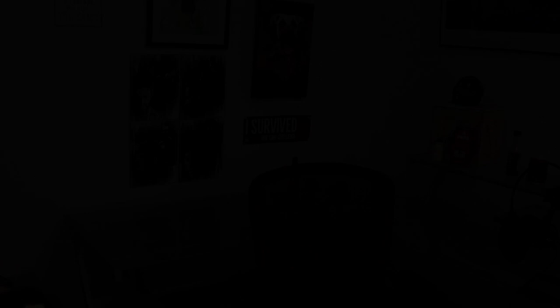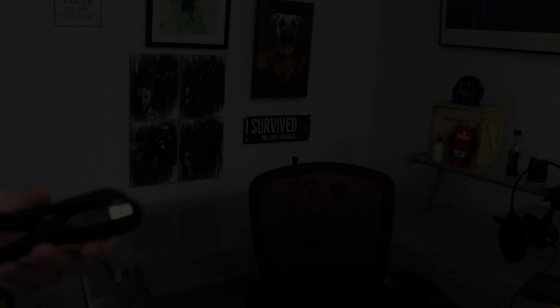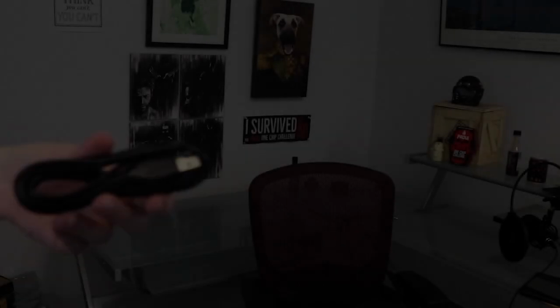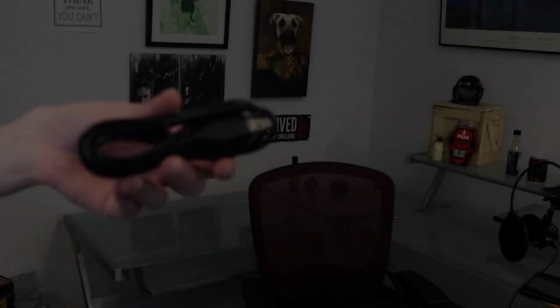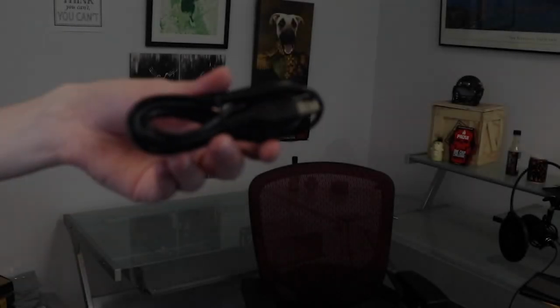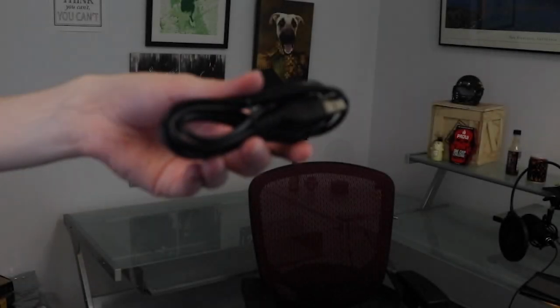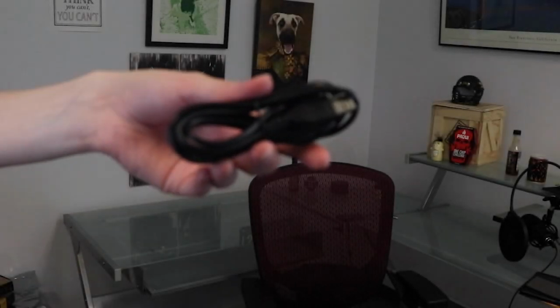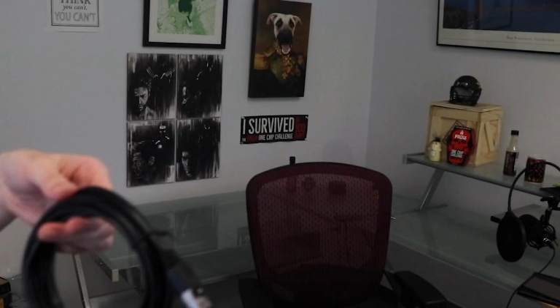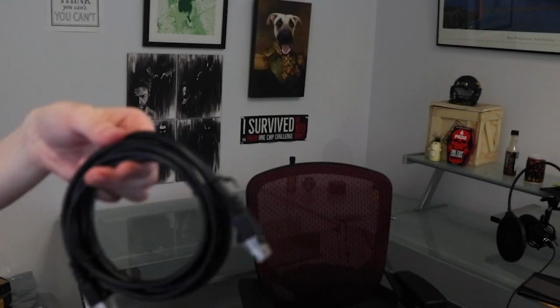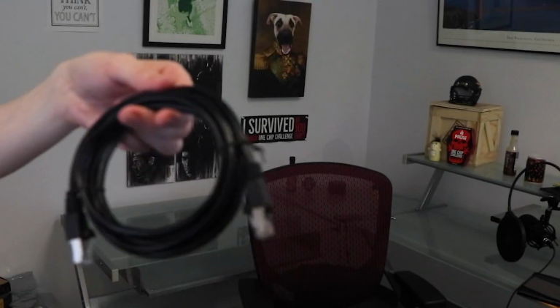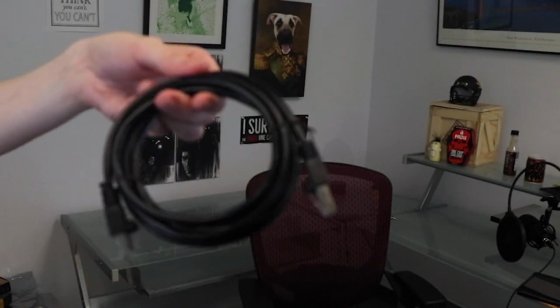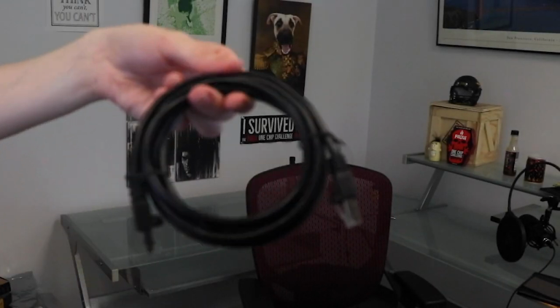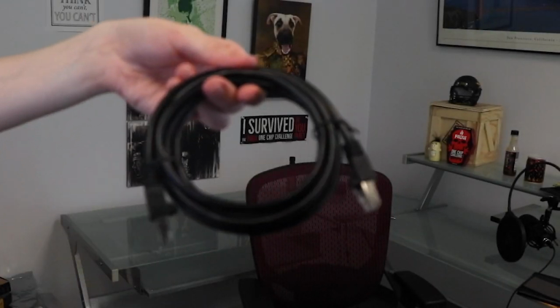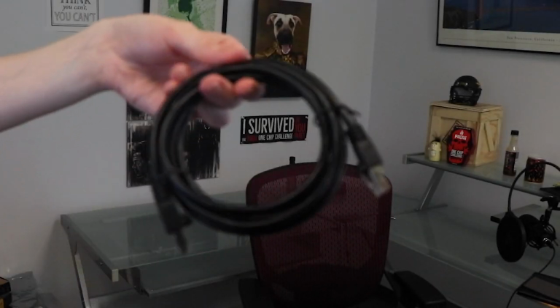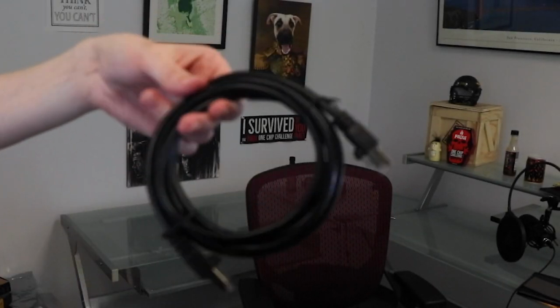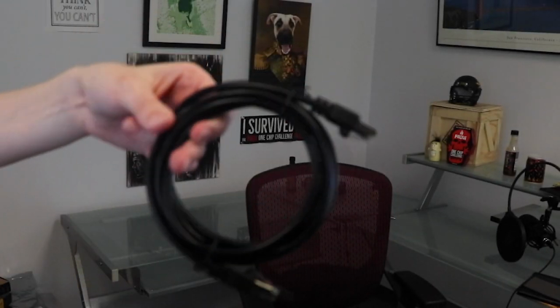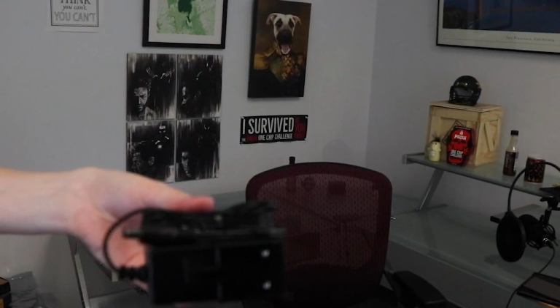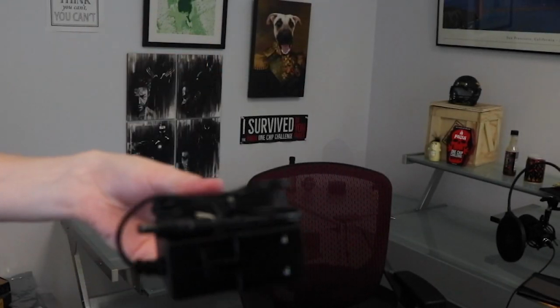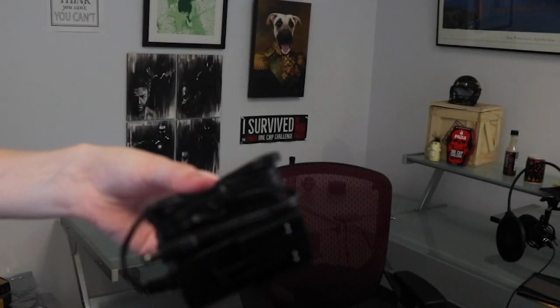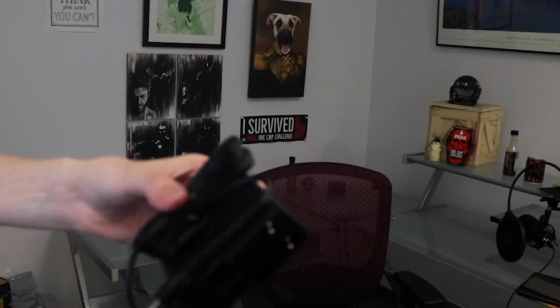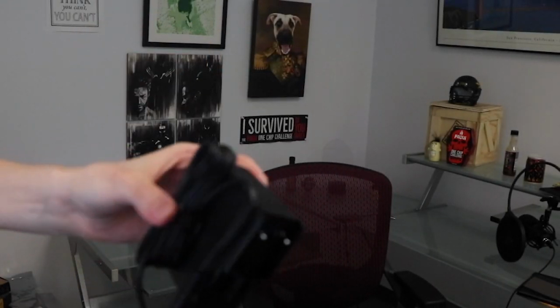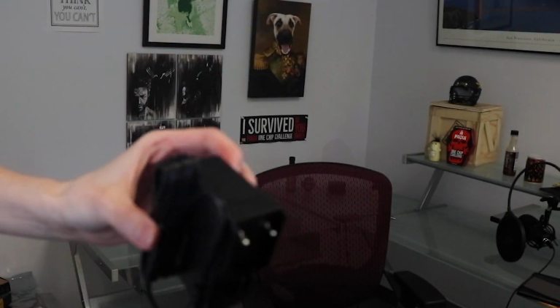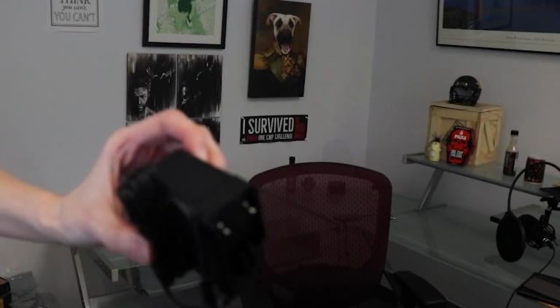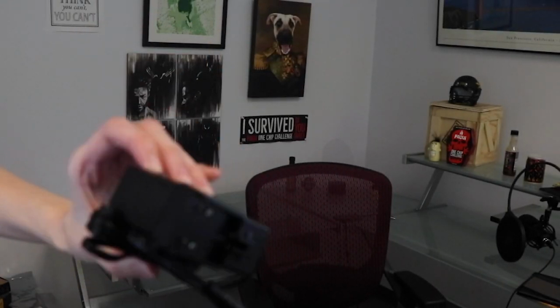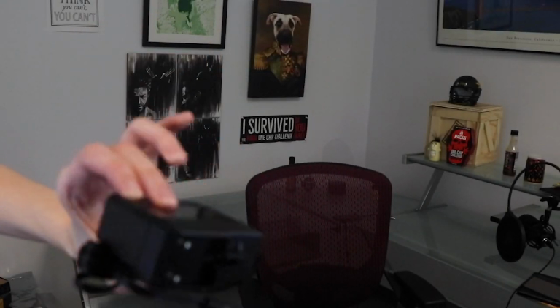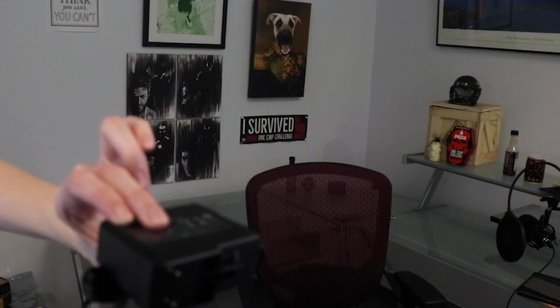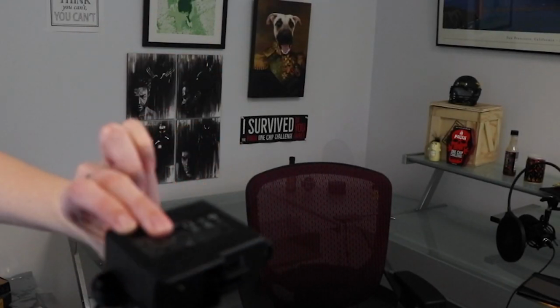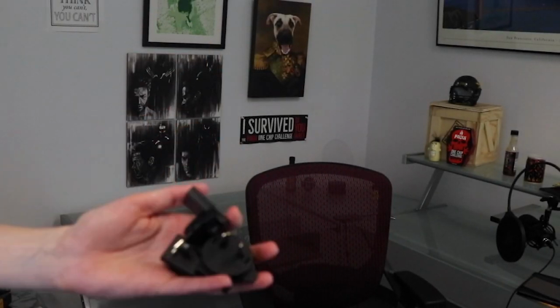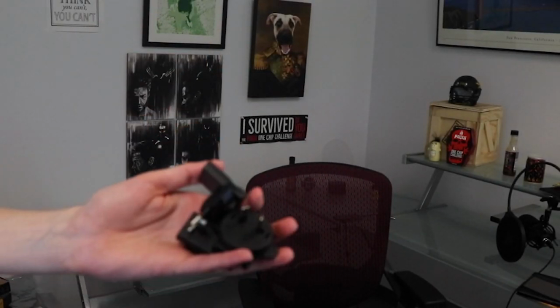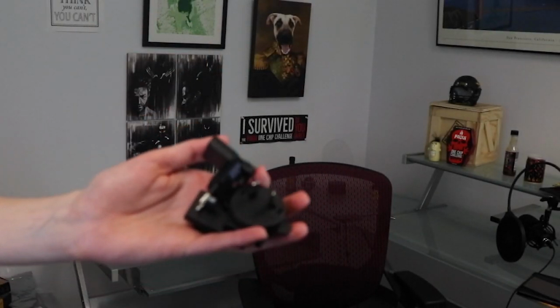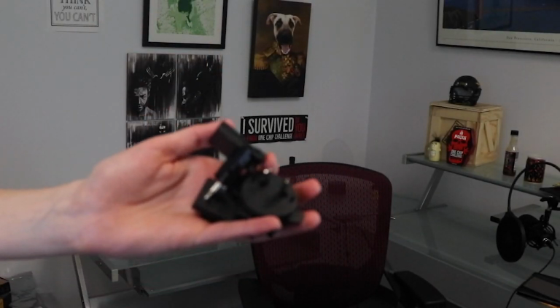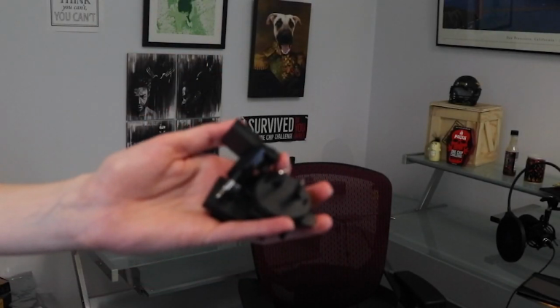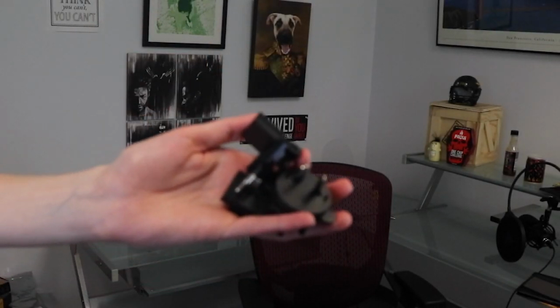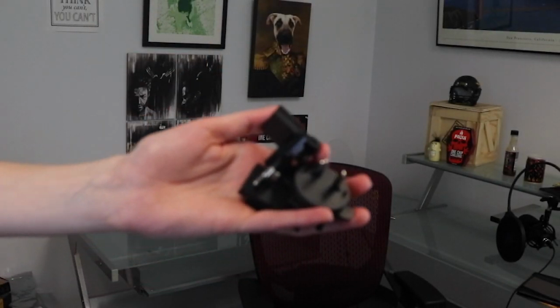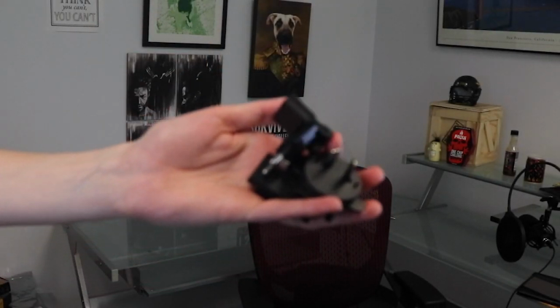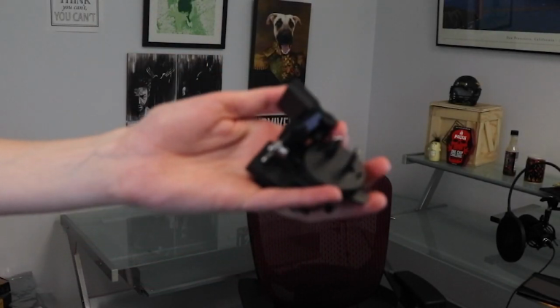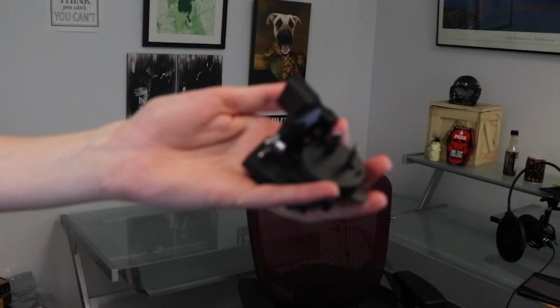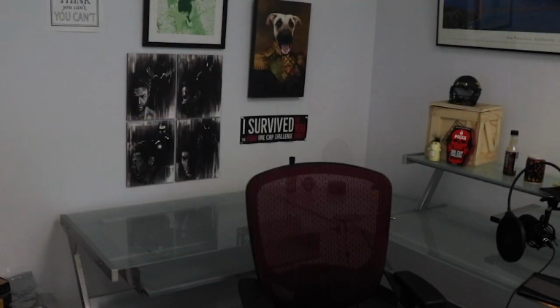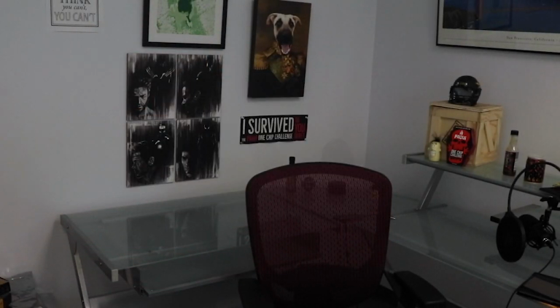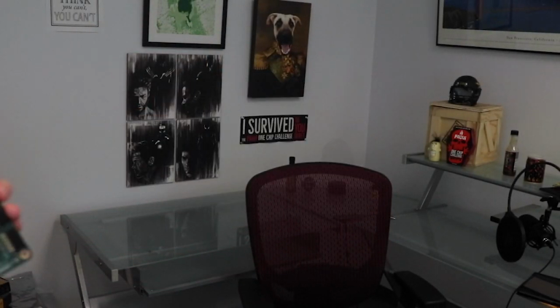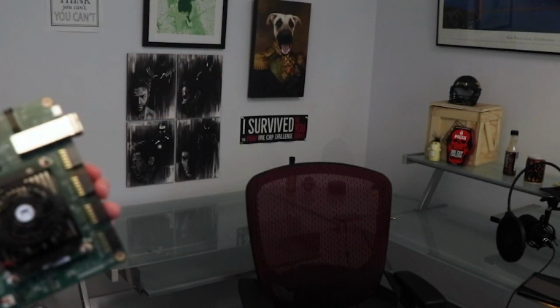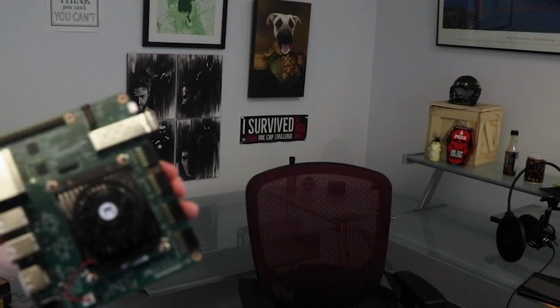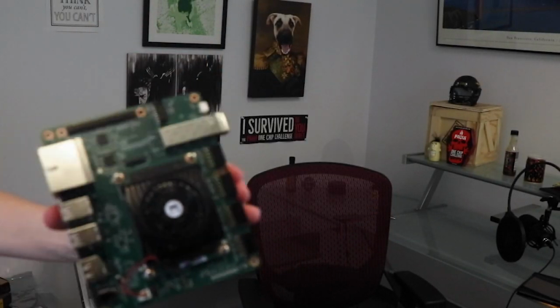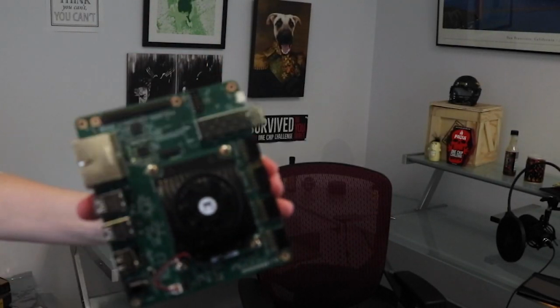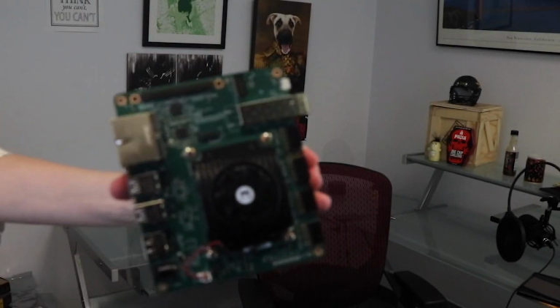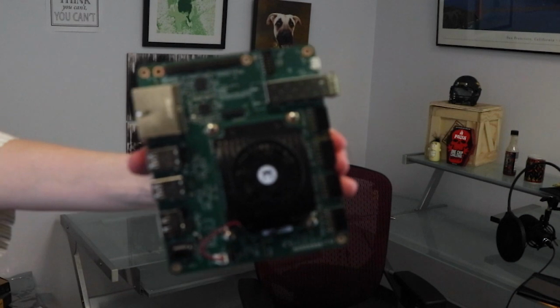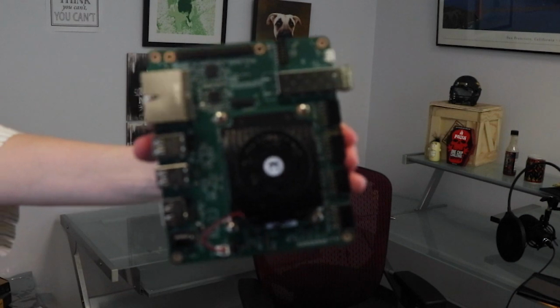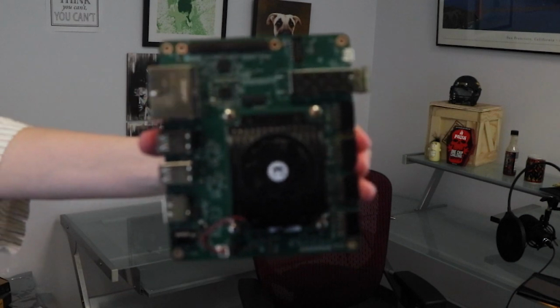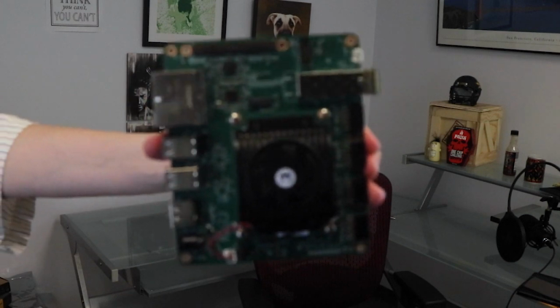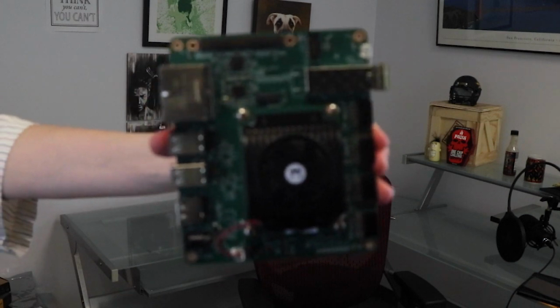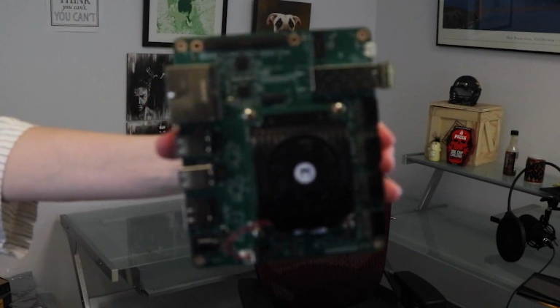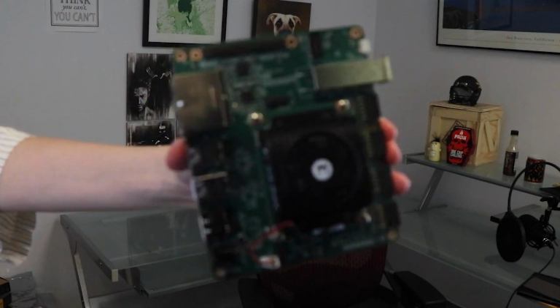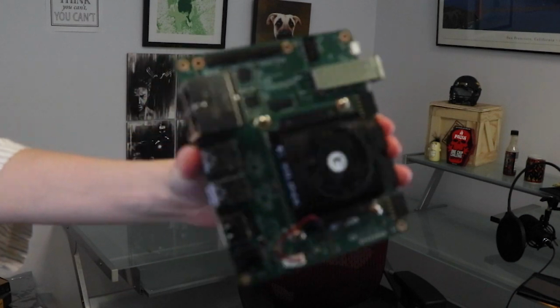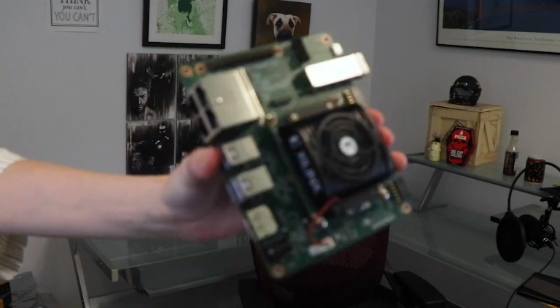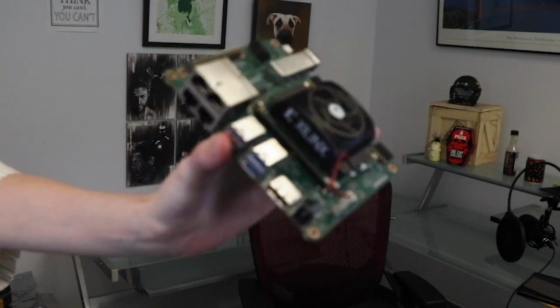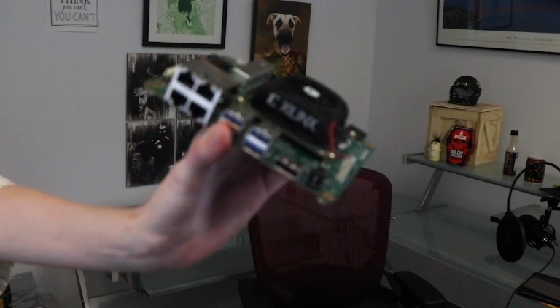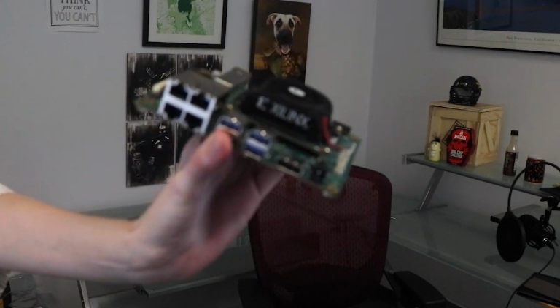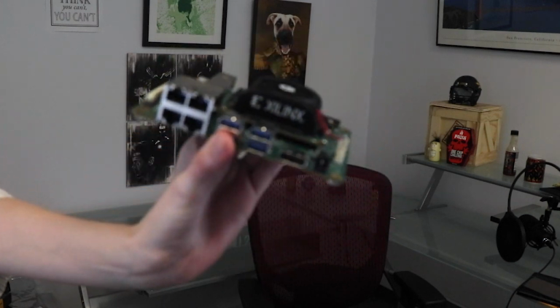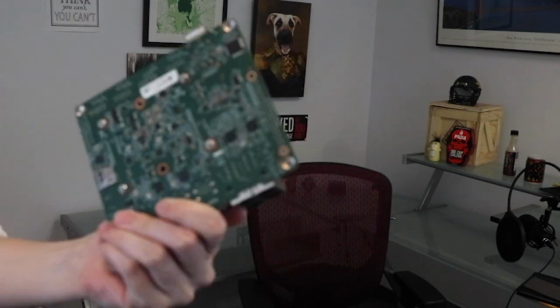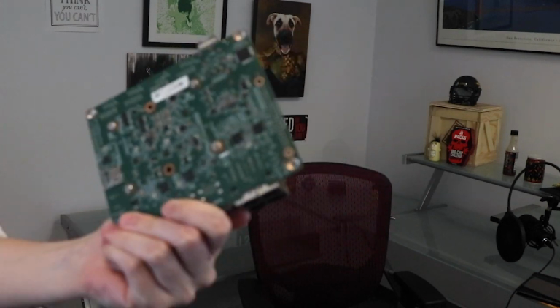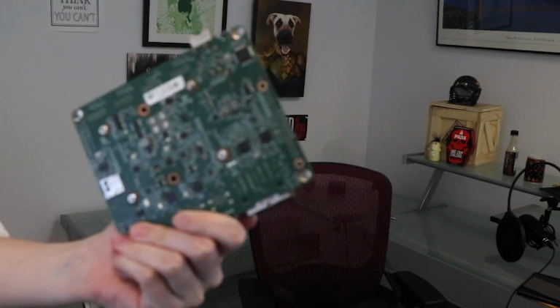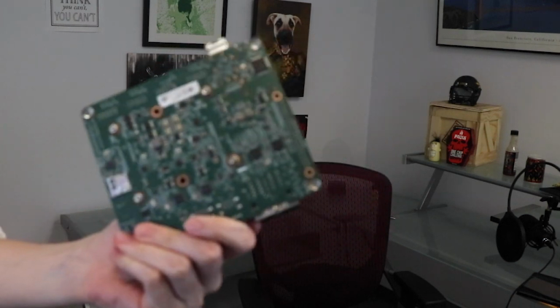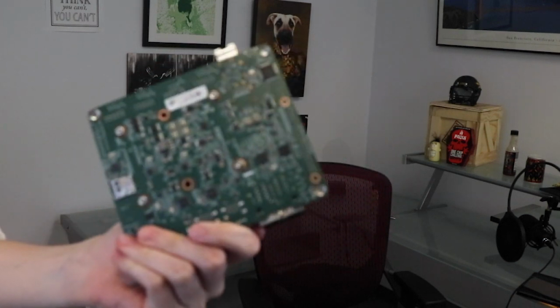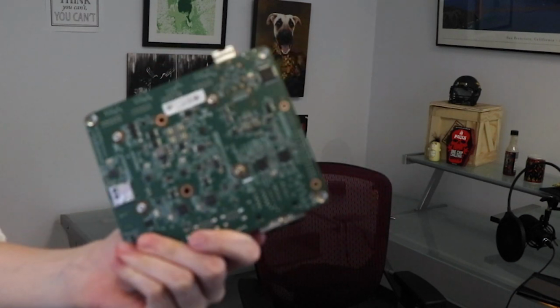This week on DevKit Weekly, we're going to be reviewing and raffling the KRIA KR260 Robotics Starter Kit from AMD Xilinx.